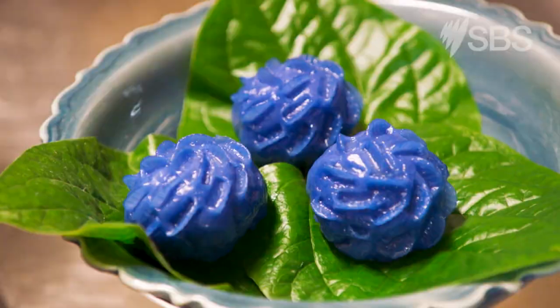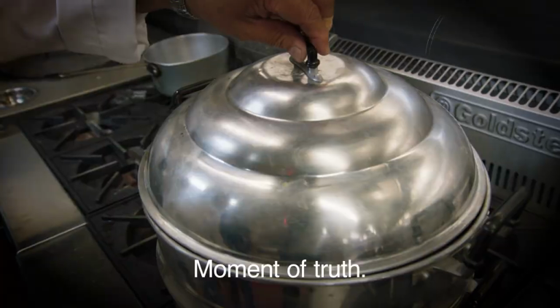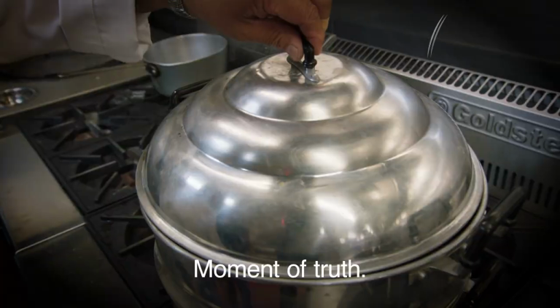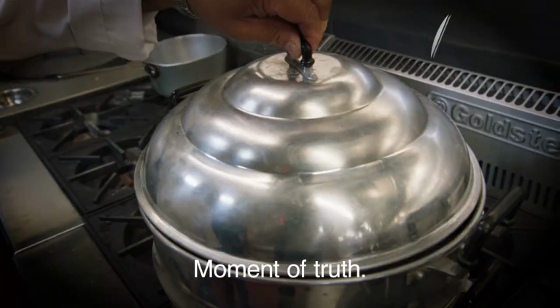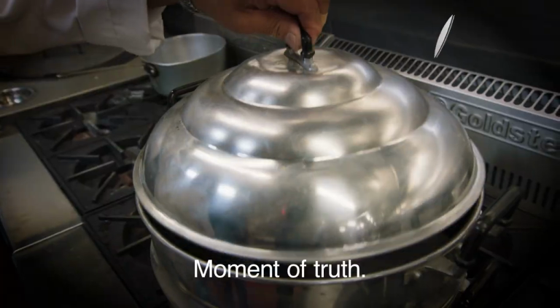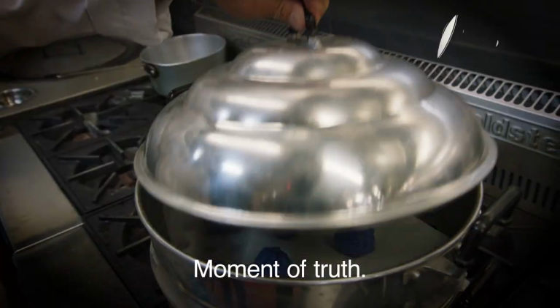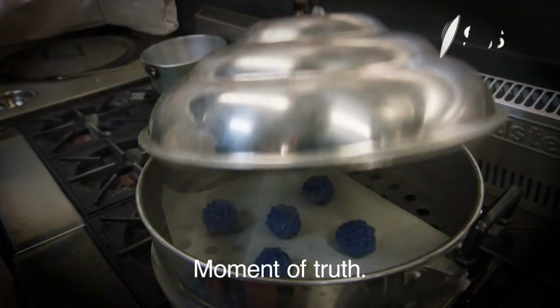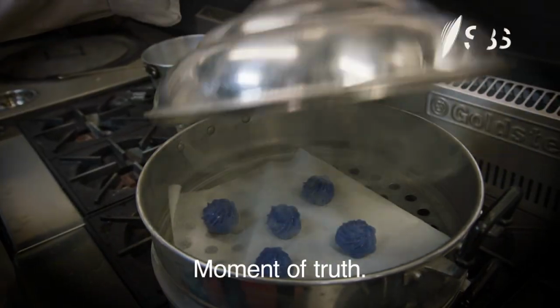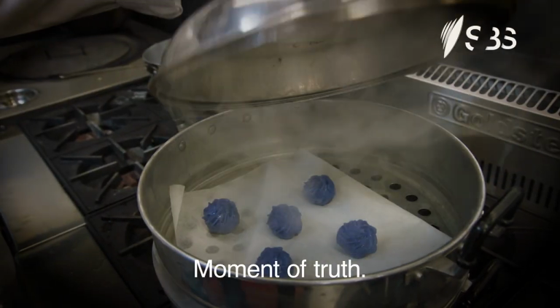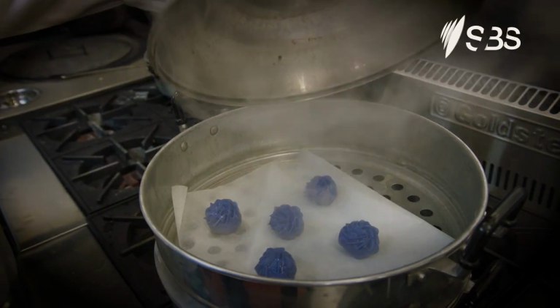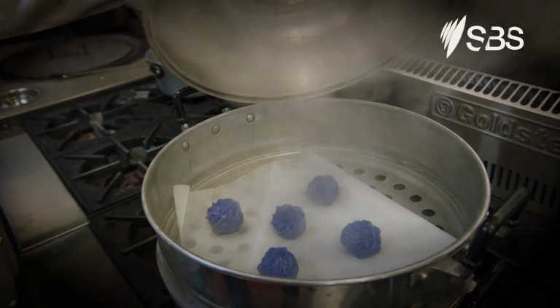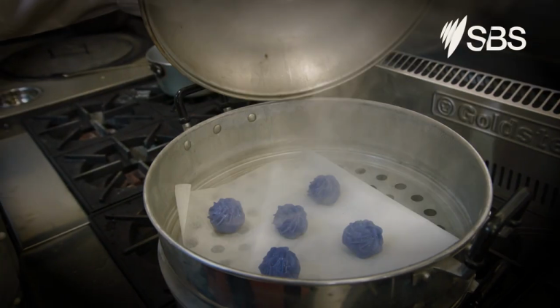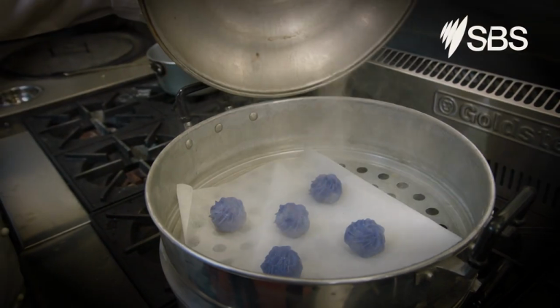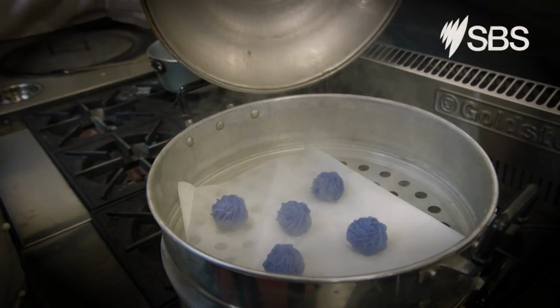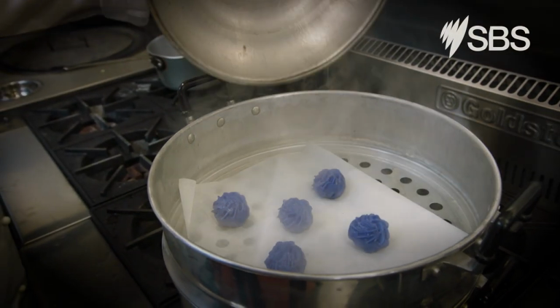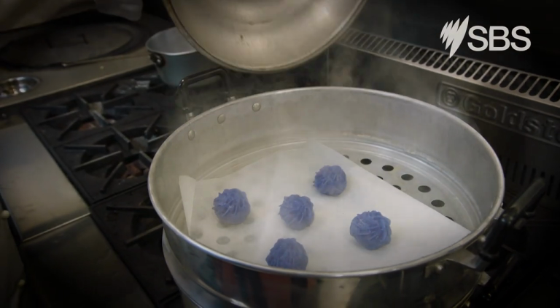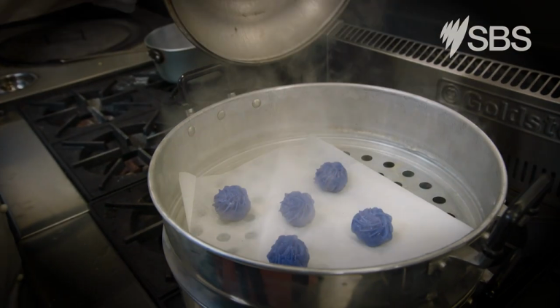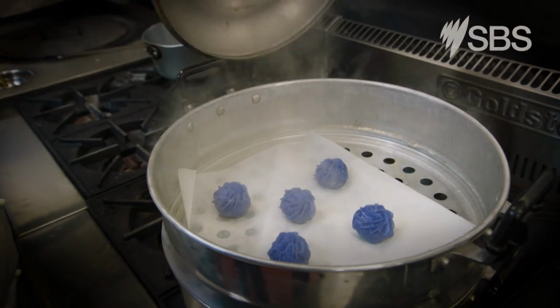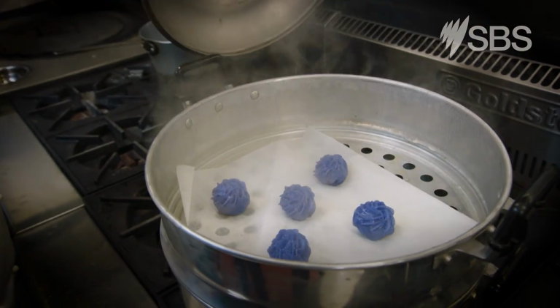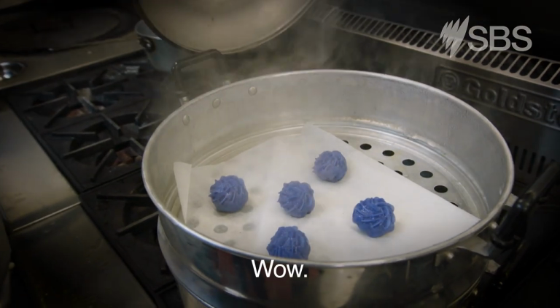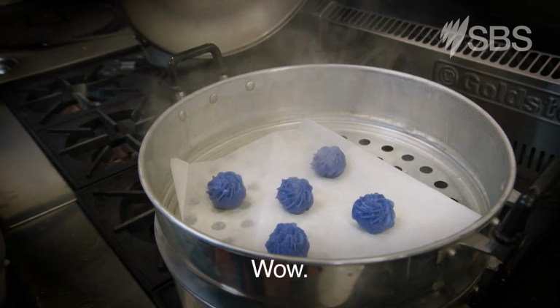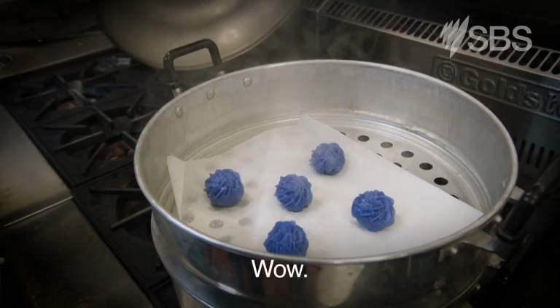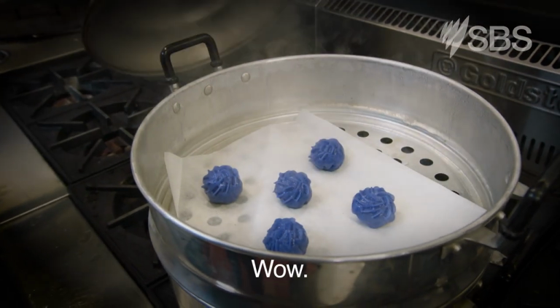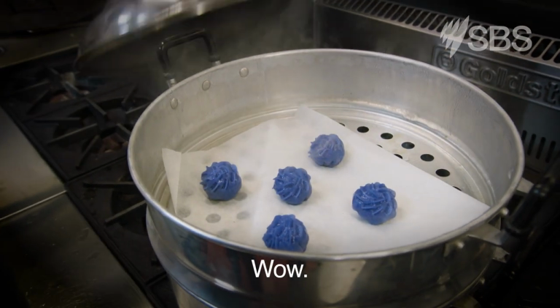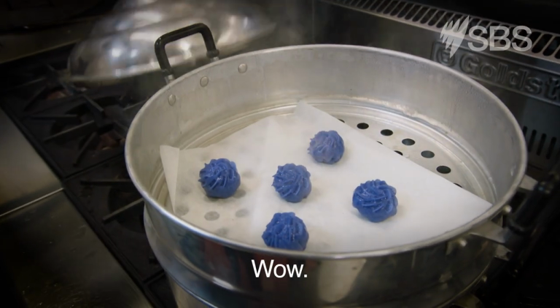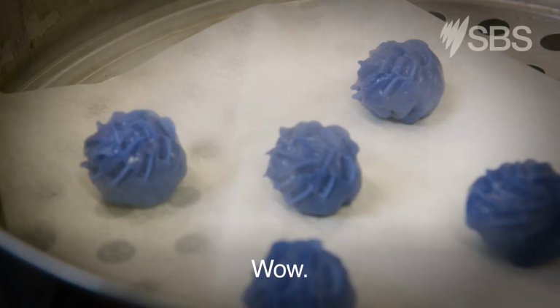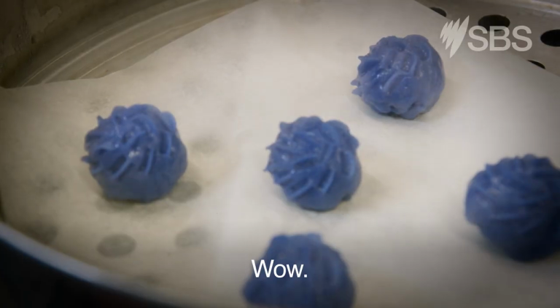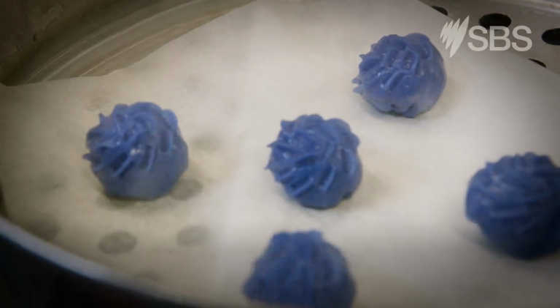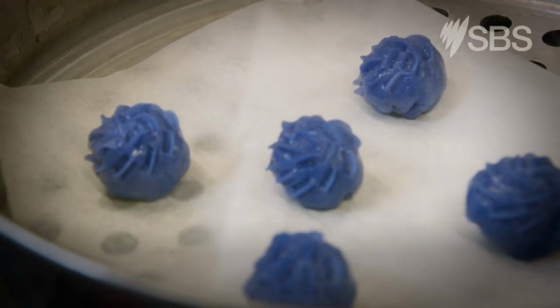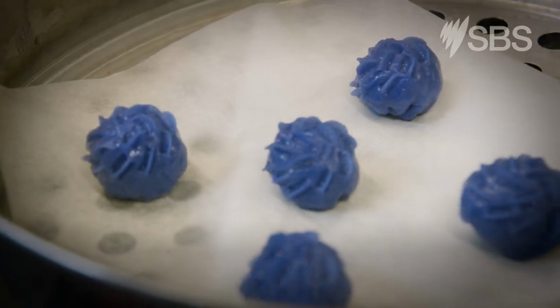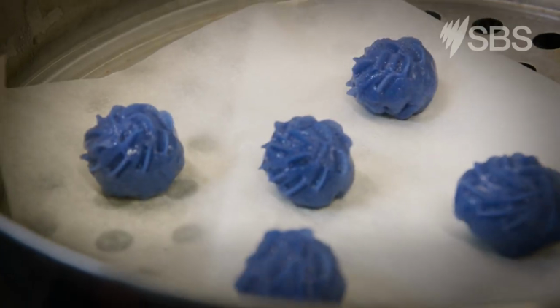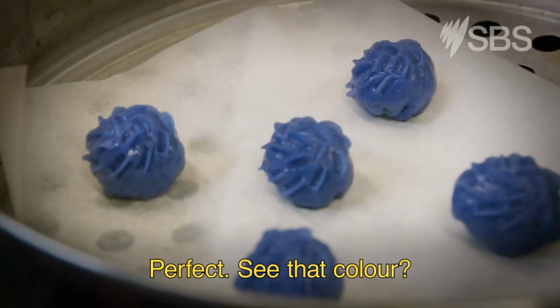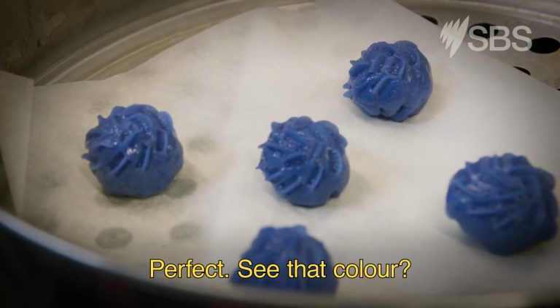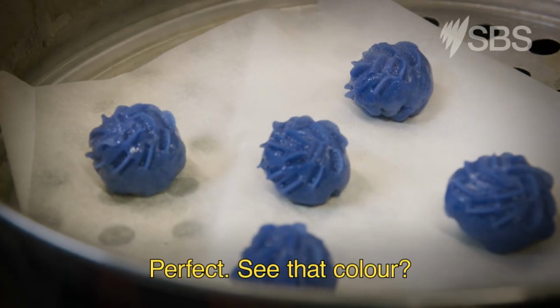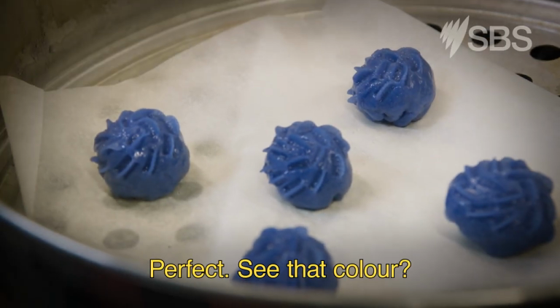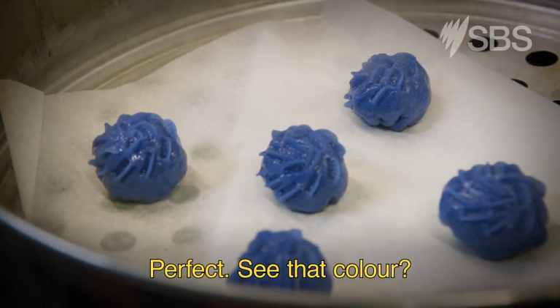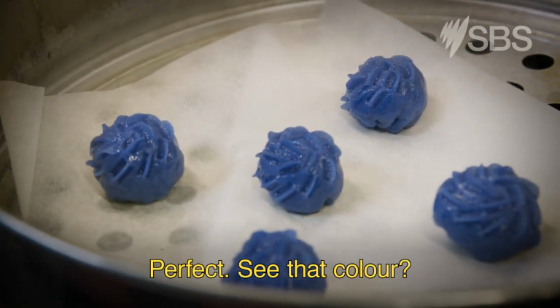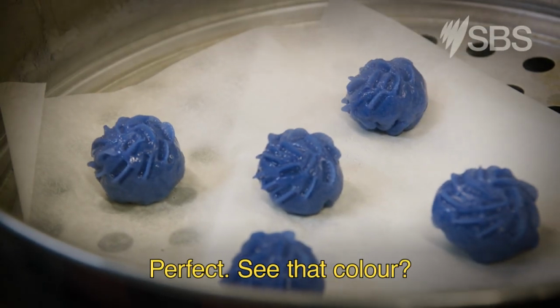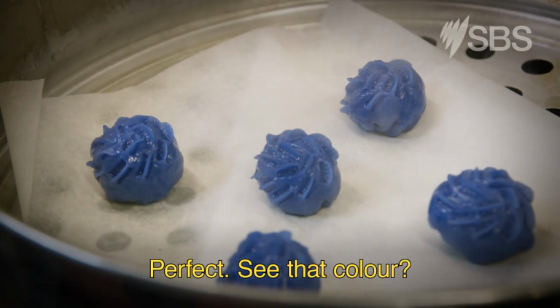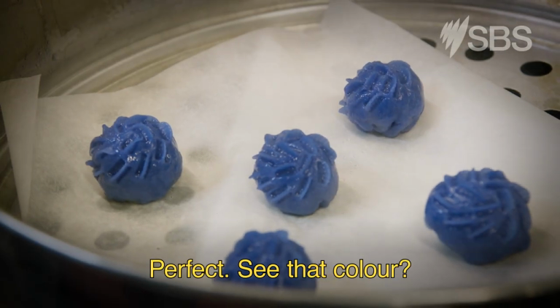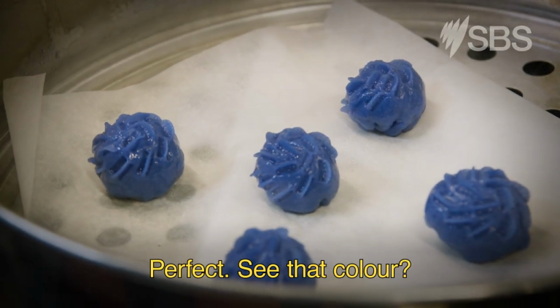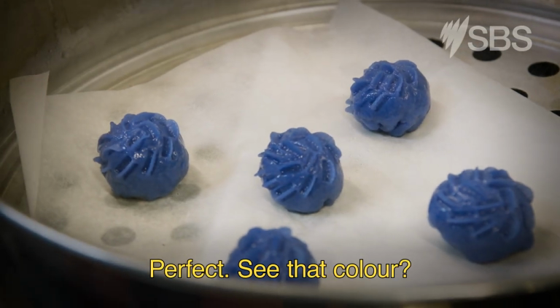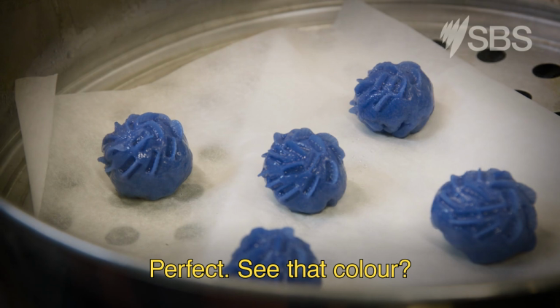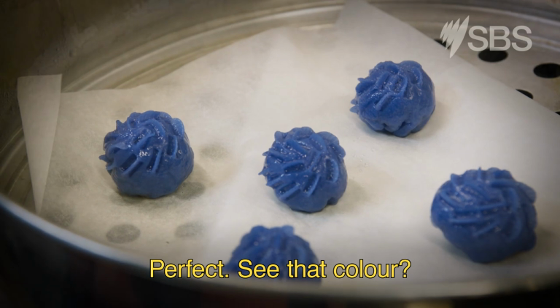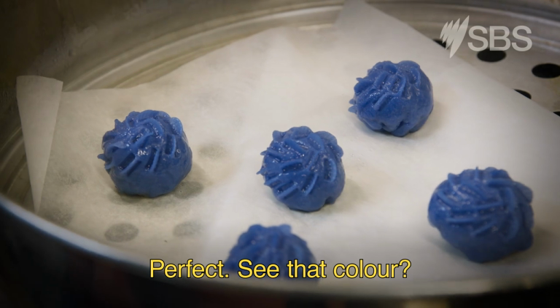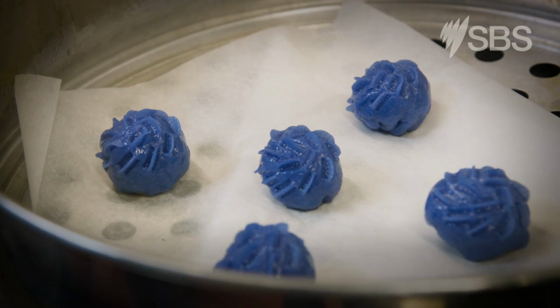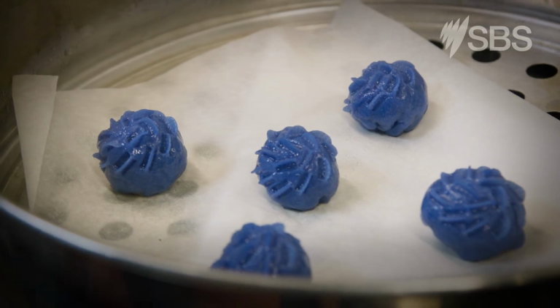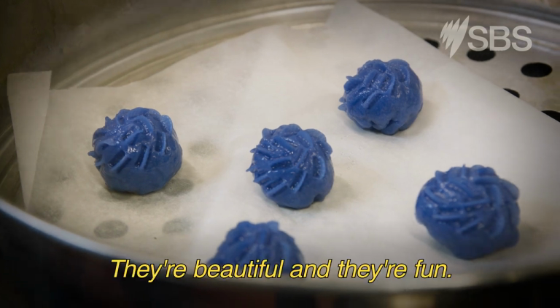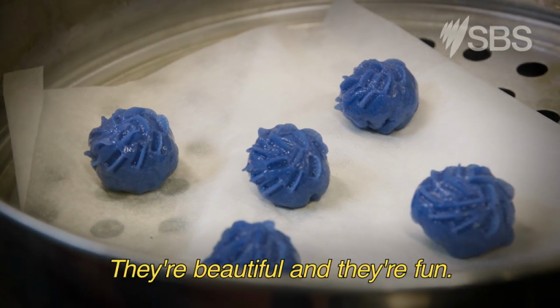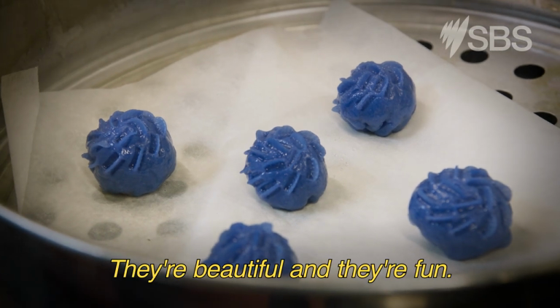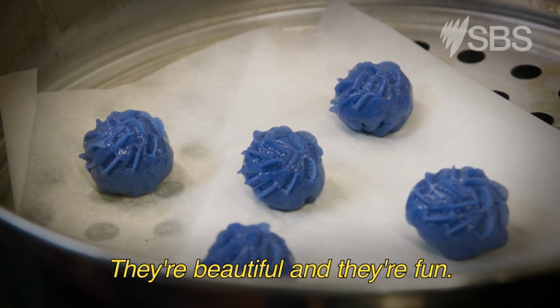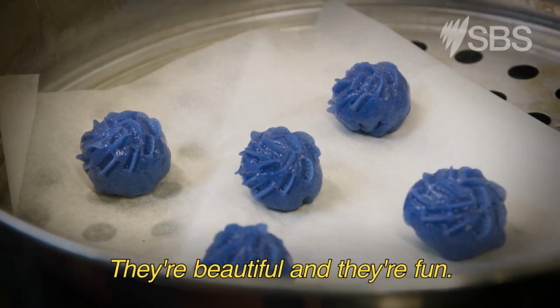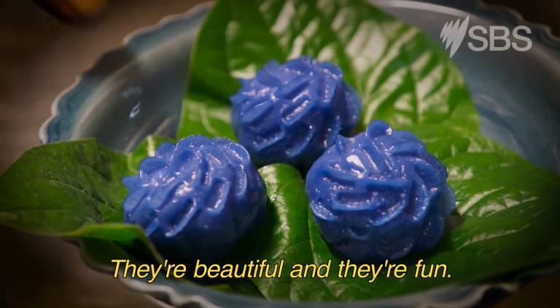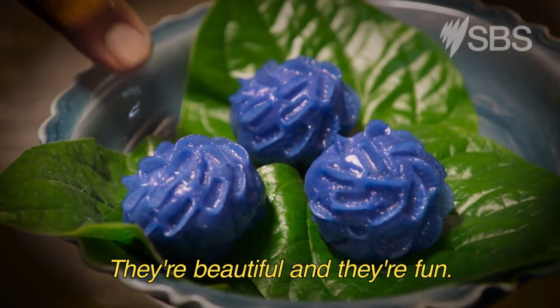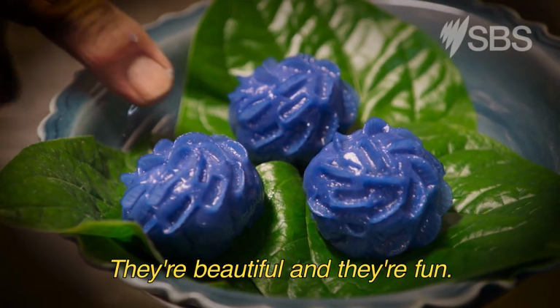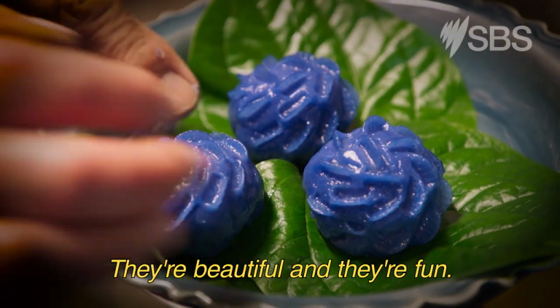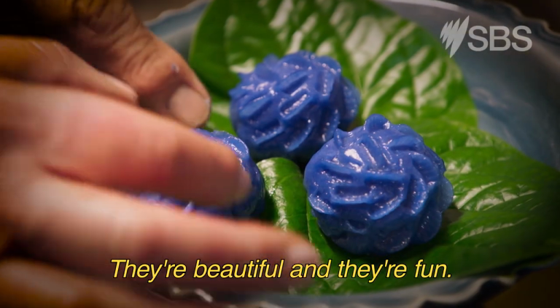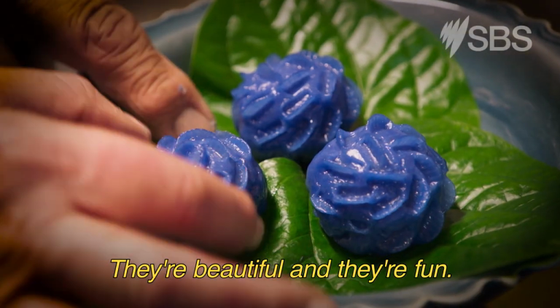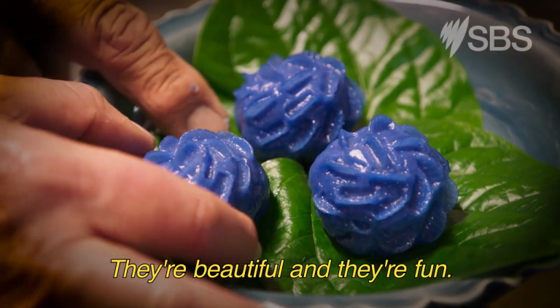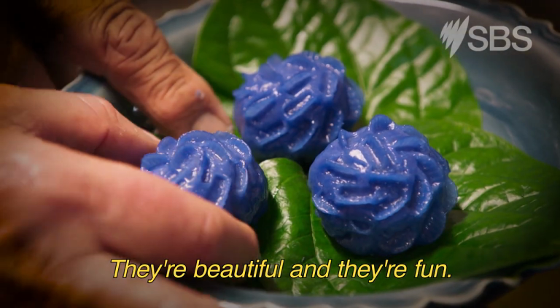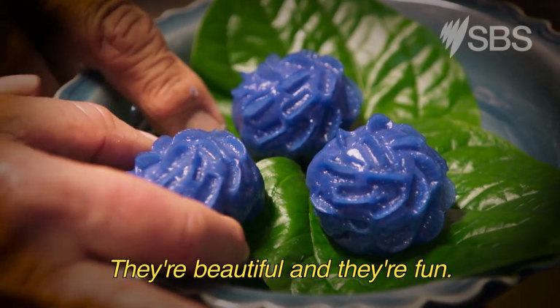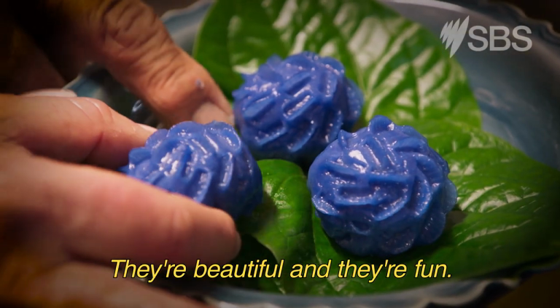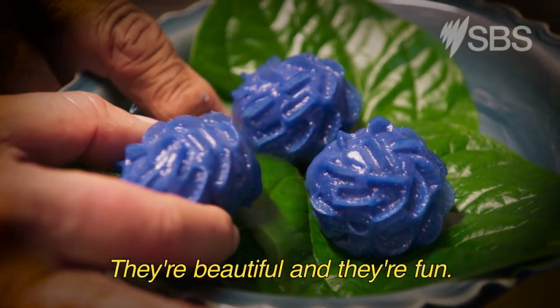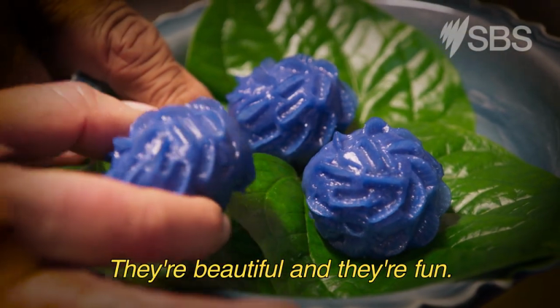Moment of truth. Wow. Perfect. See that colour. They're beautiful and they're fun.